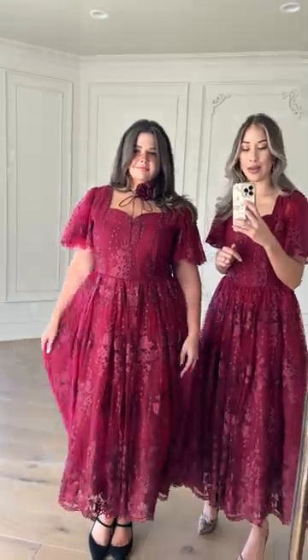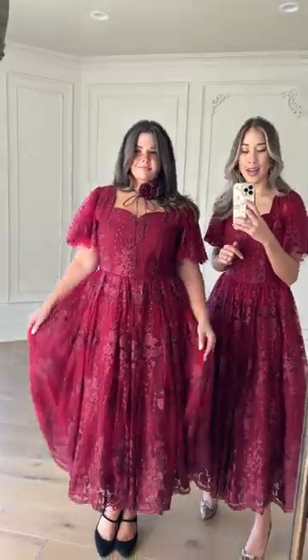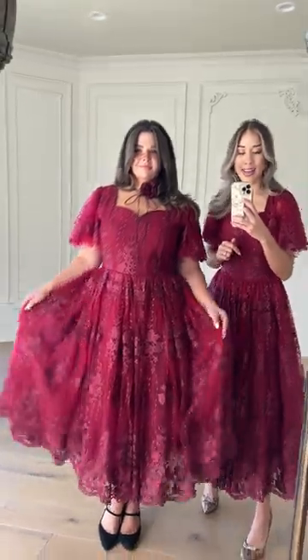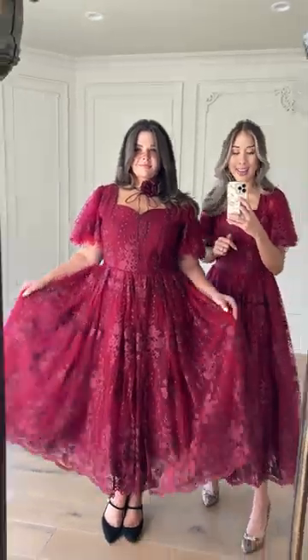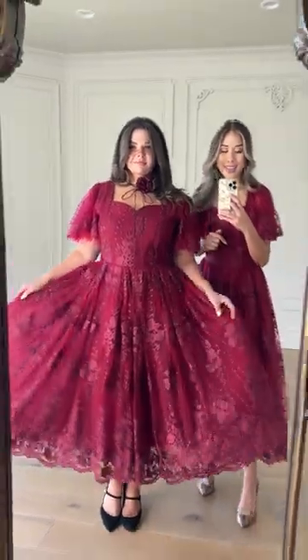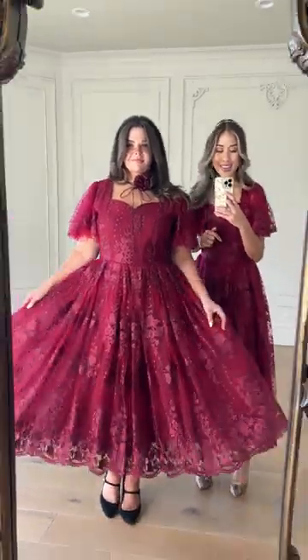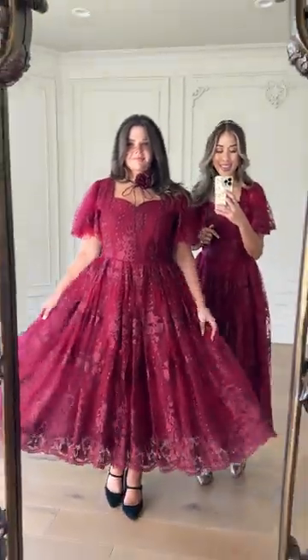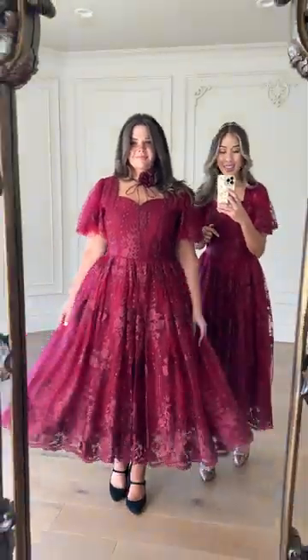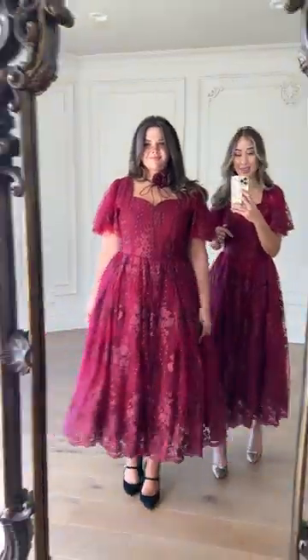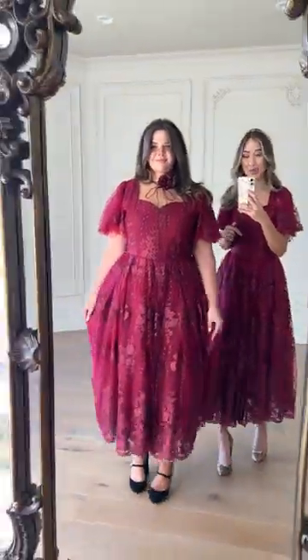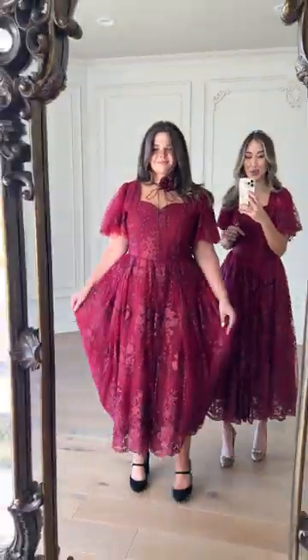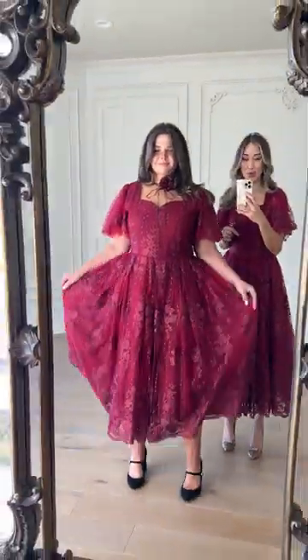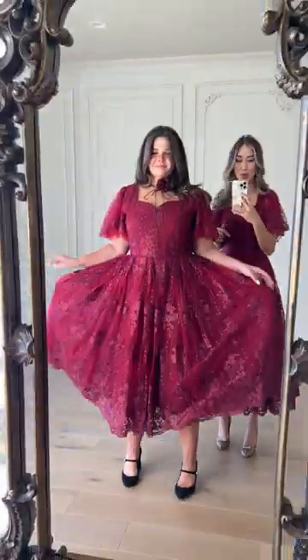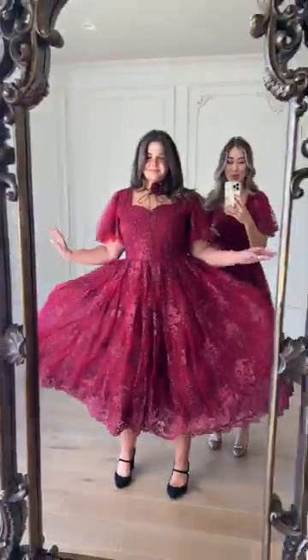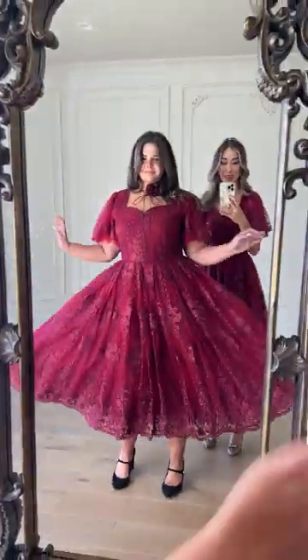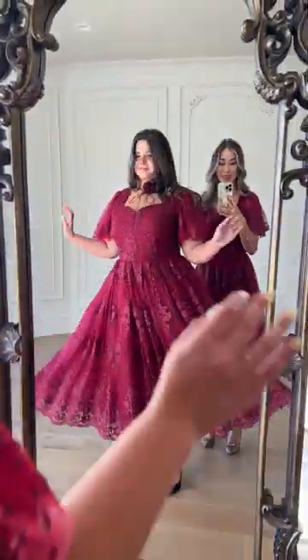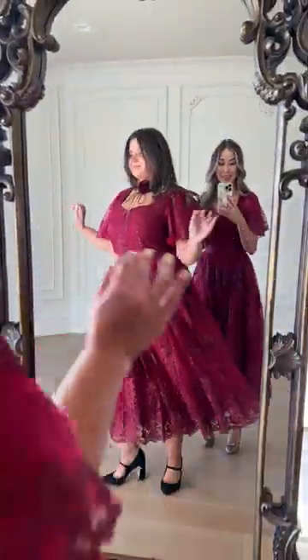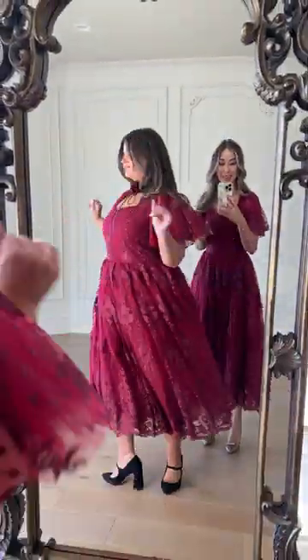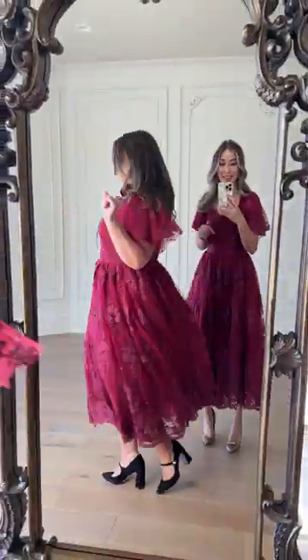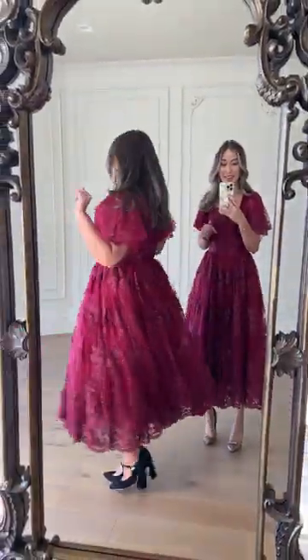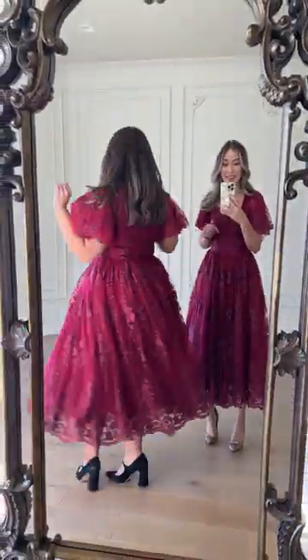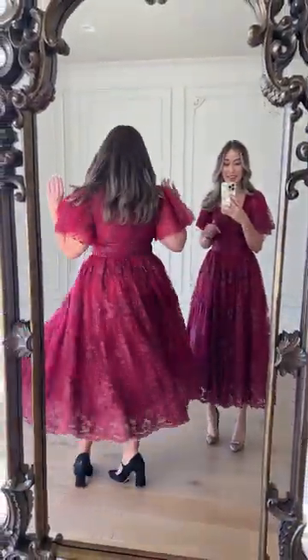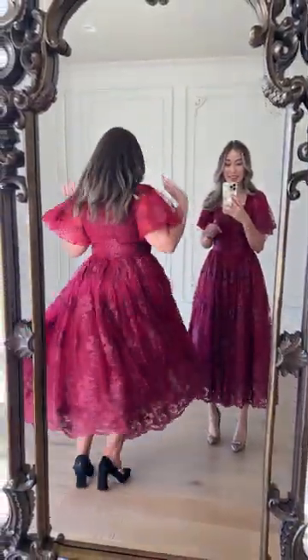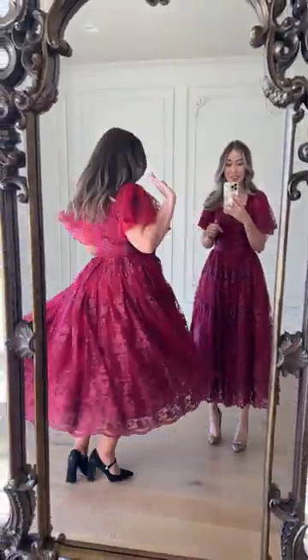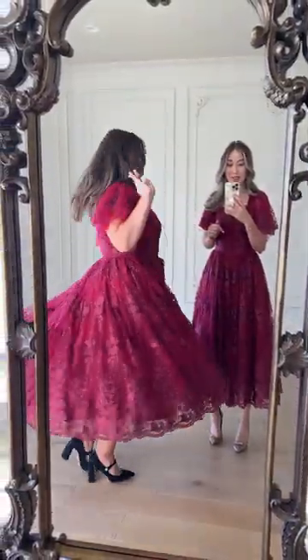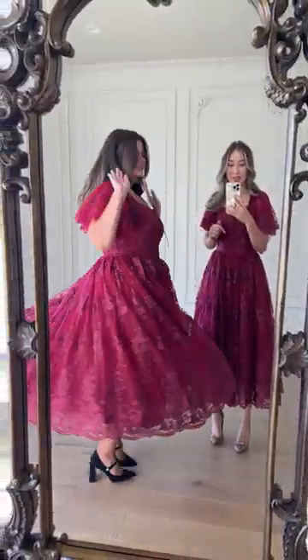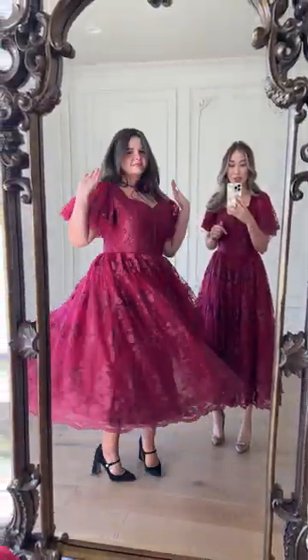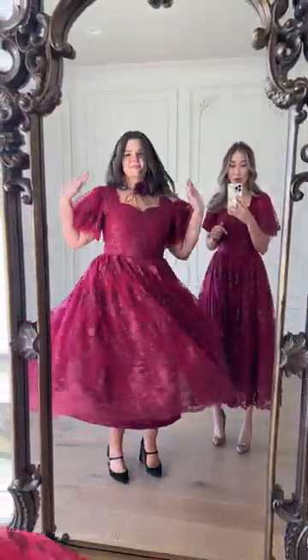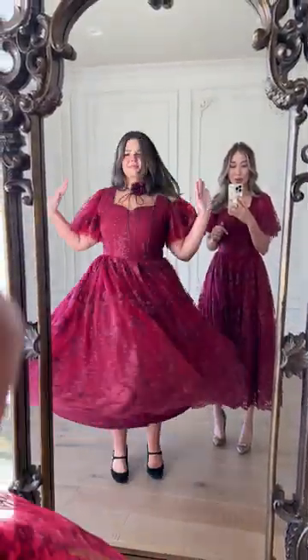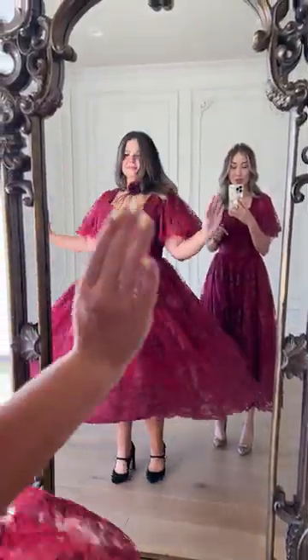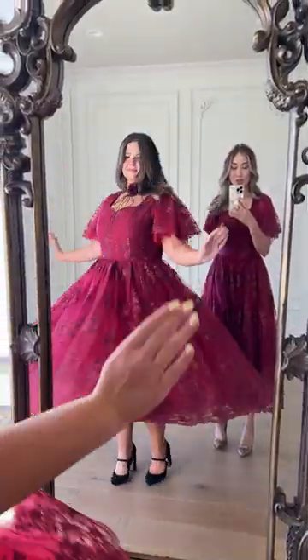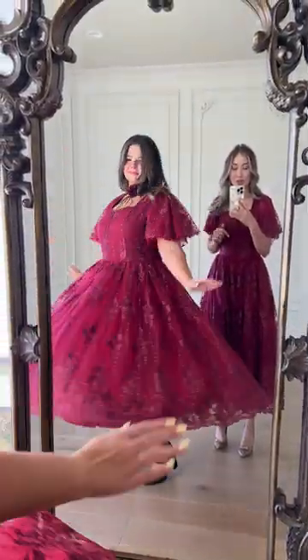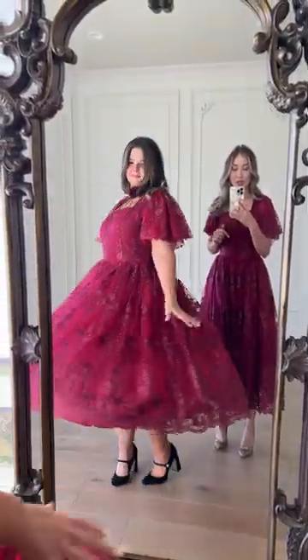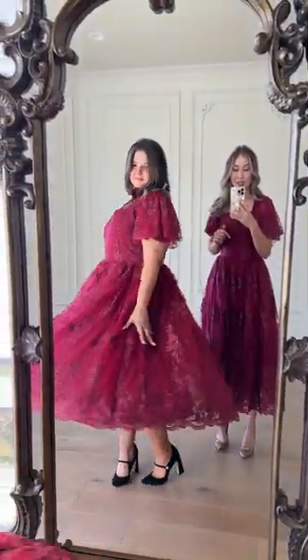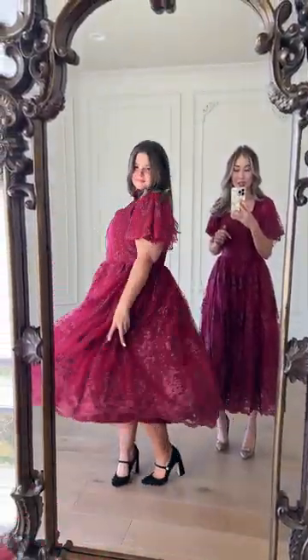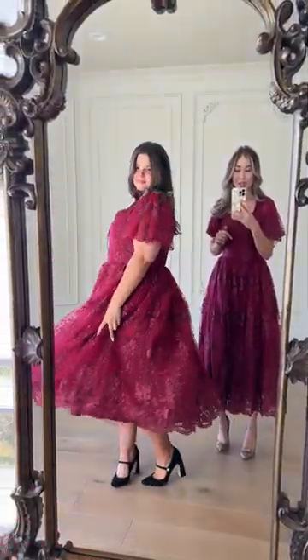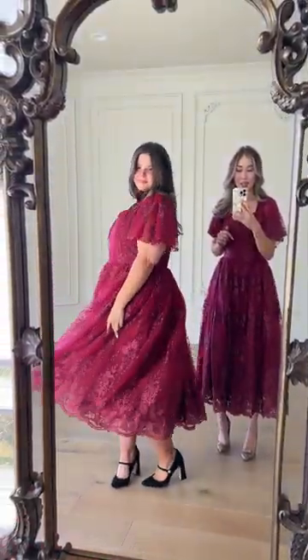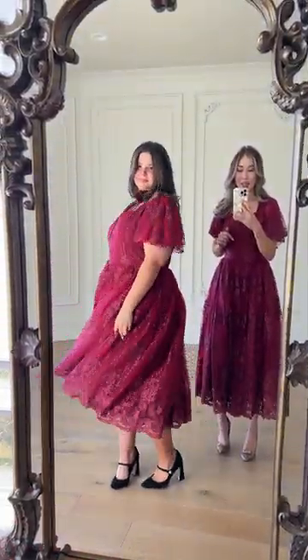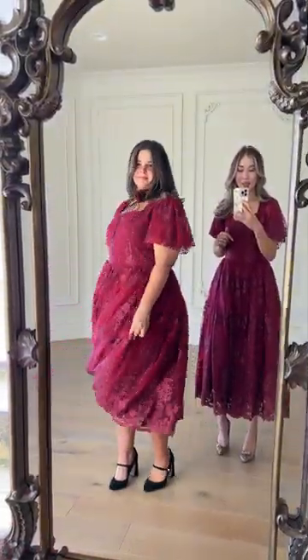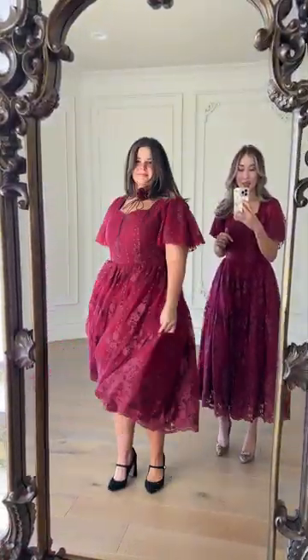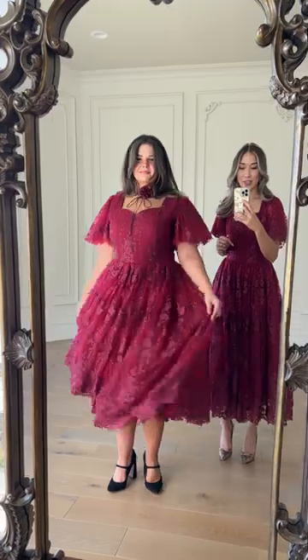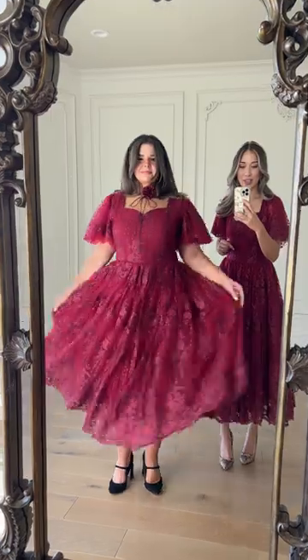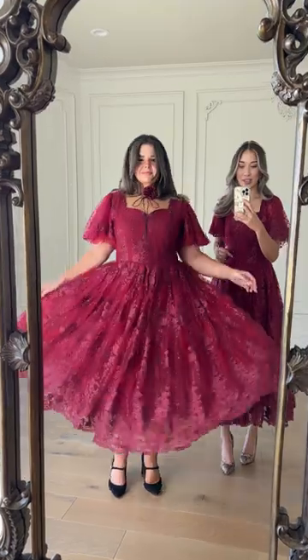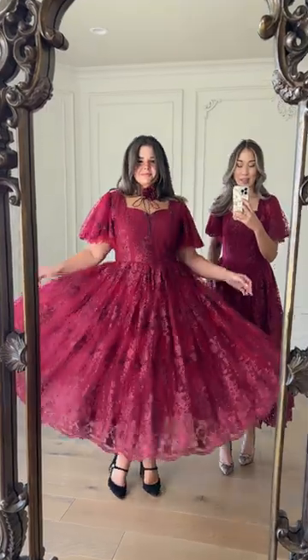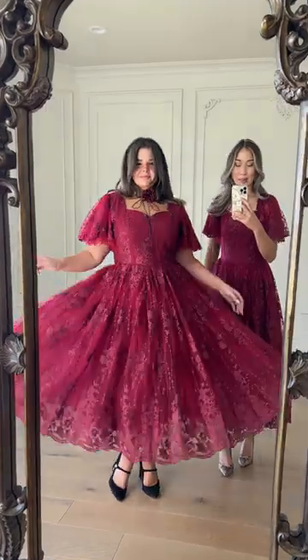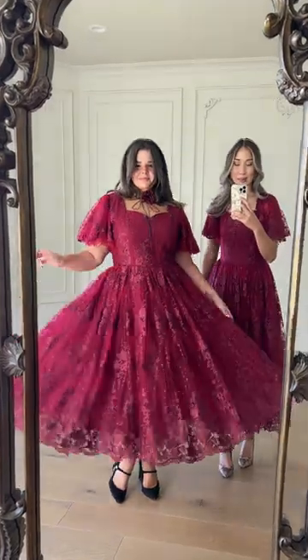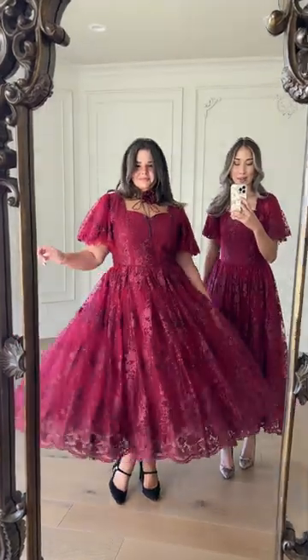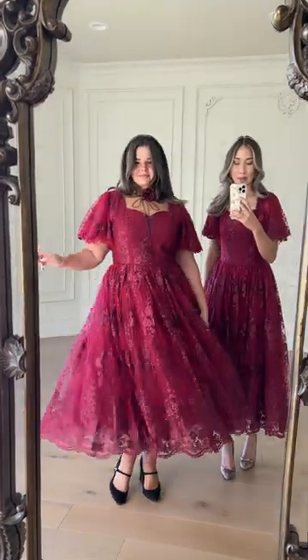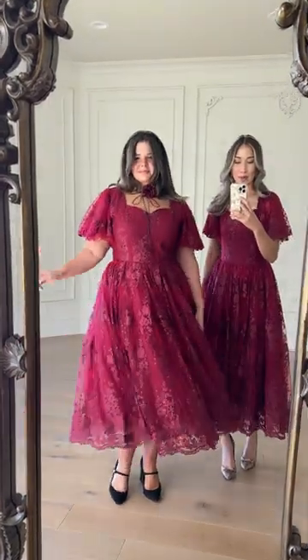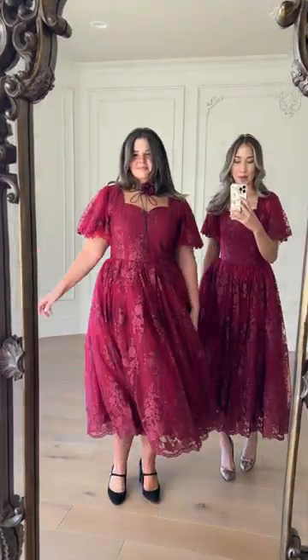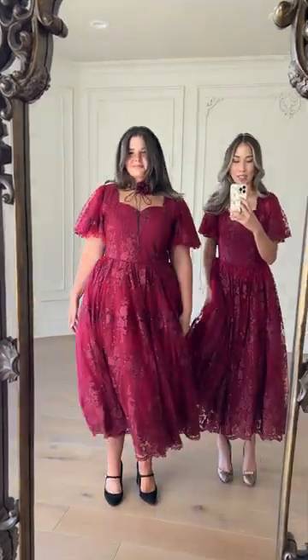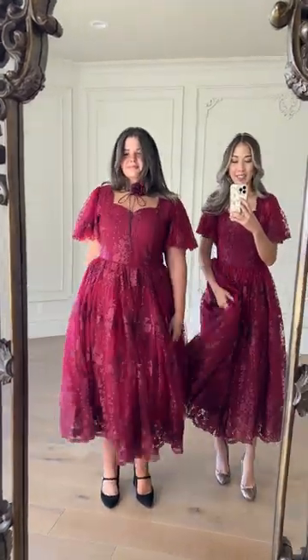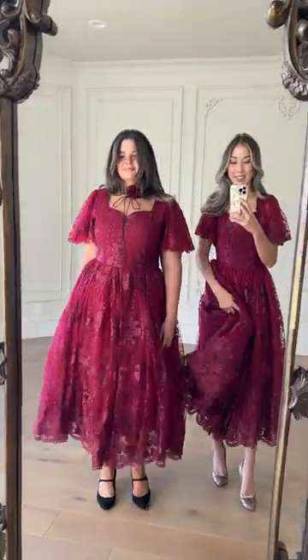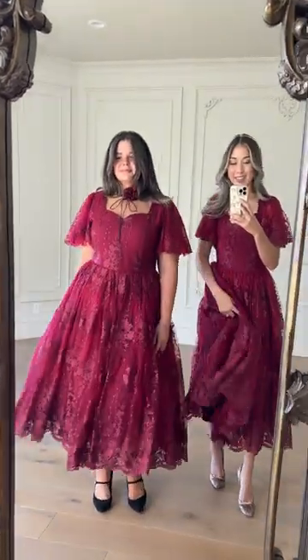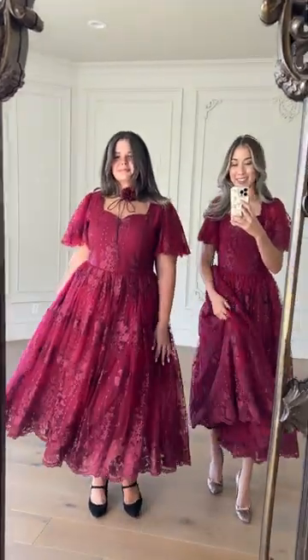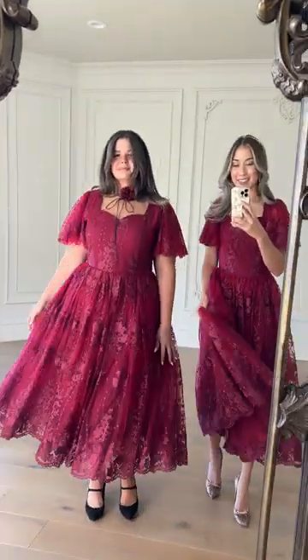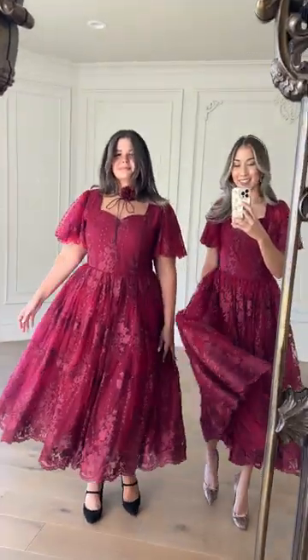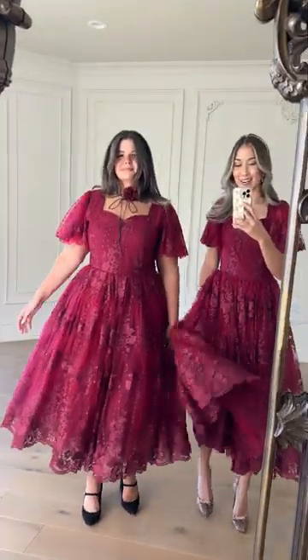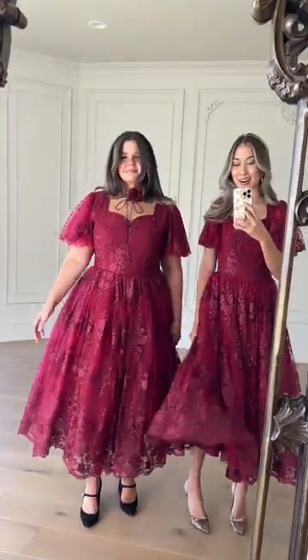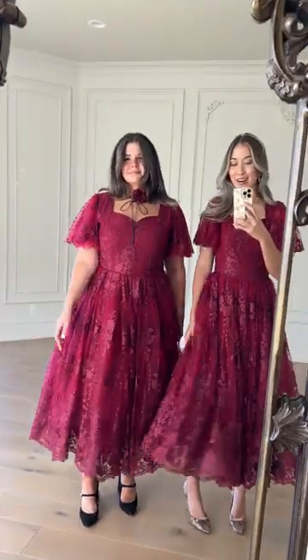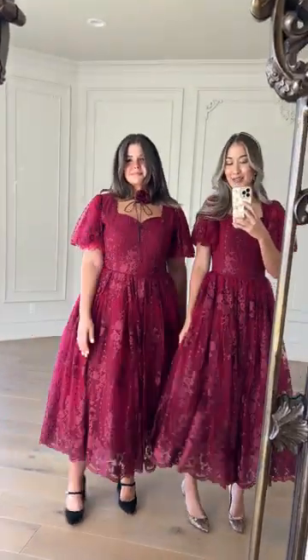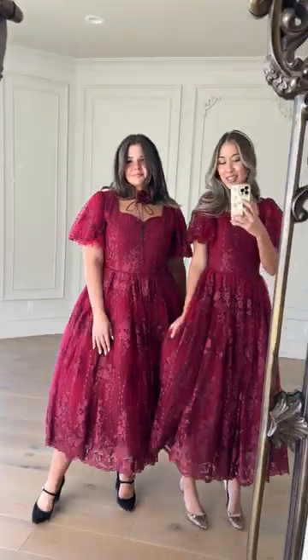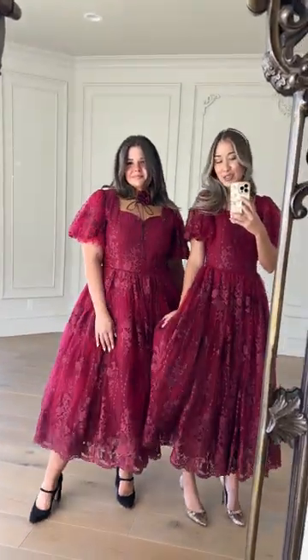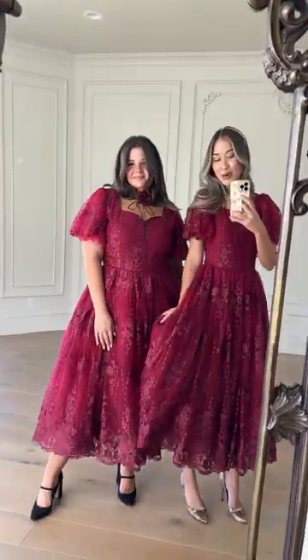Let's see a little twirl. Super full skirt — she is absolutely gorgeous. This is our Victorian.